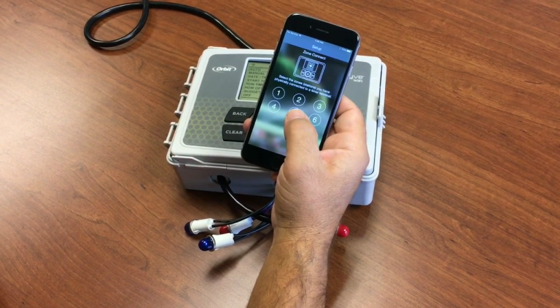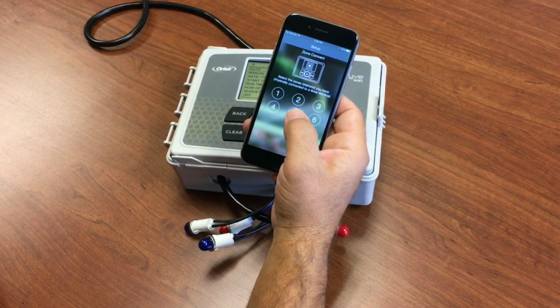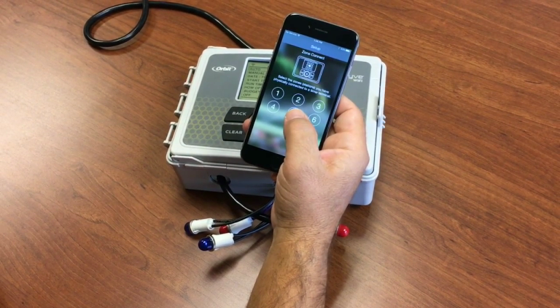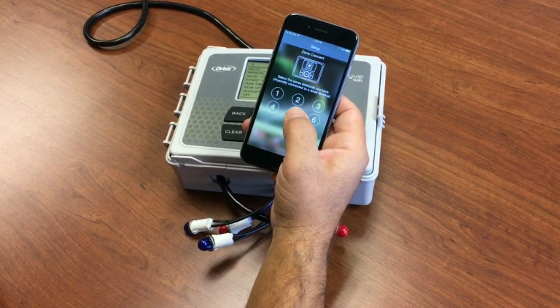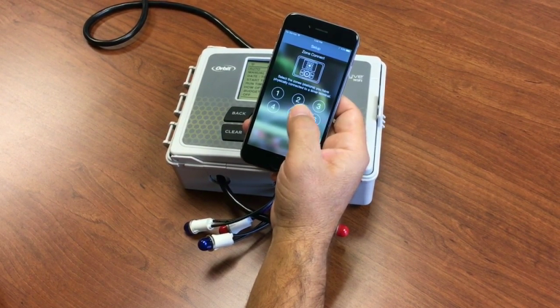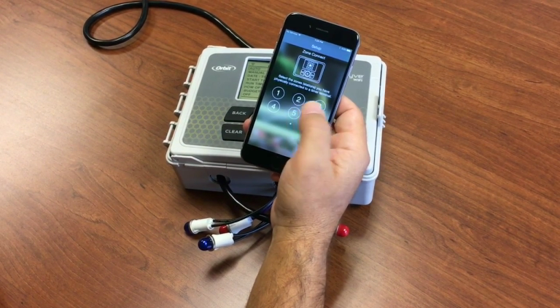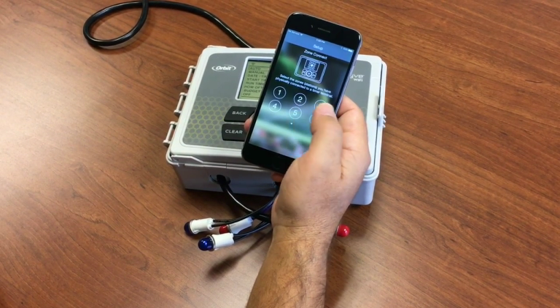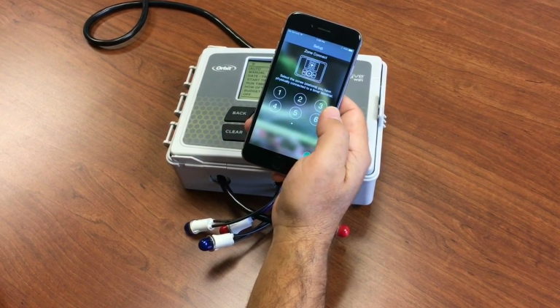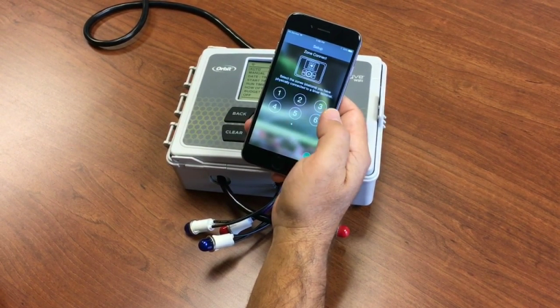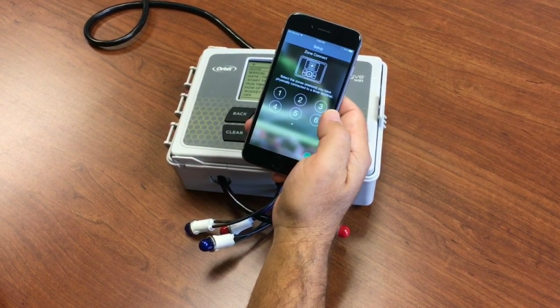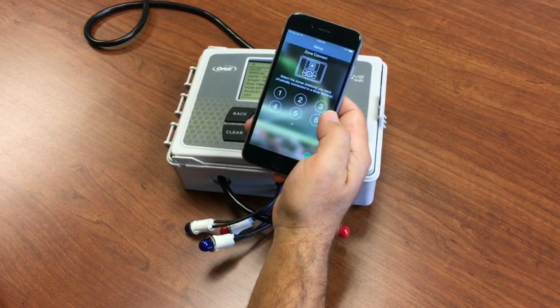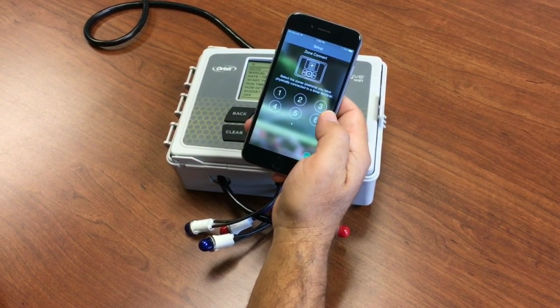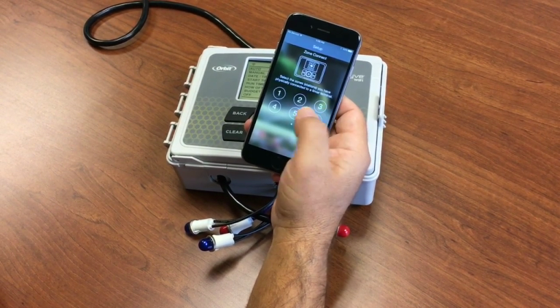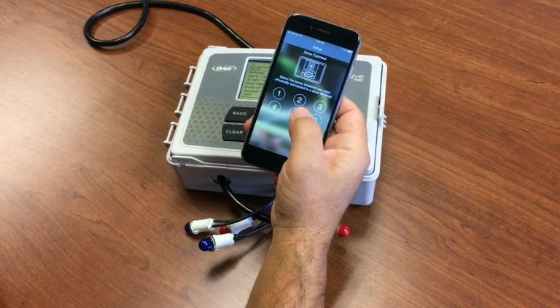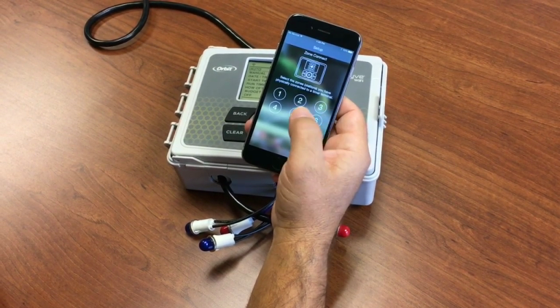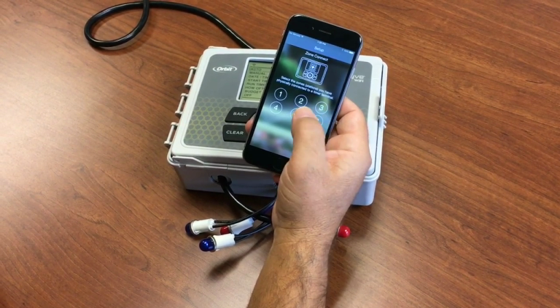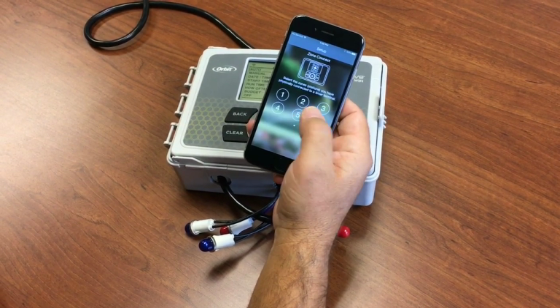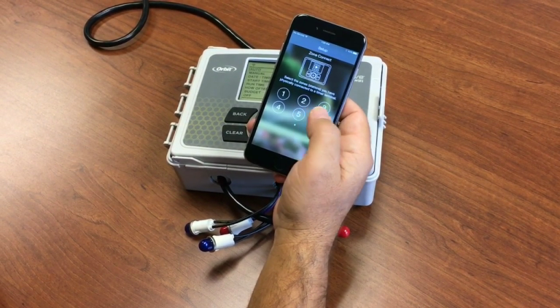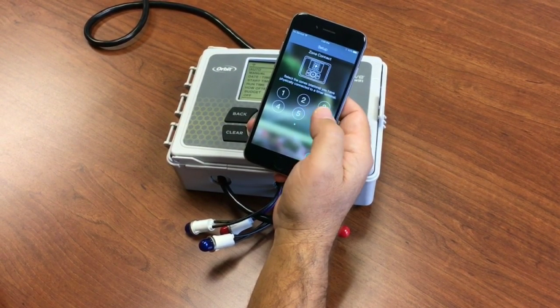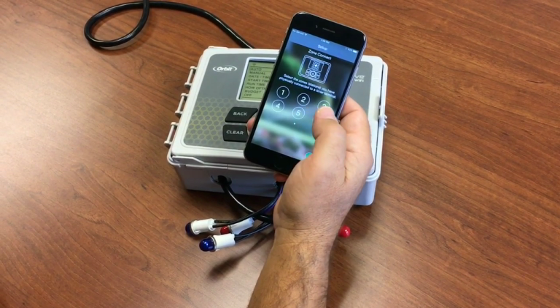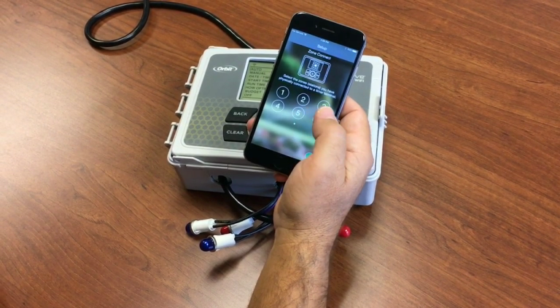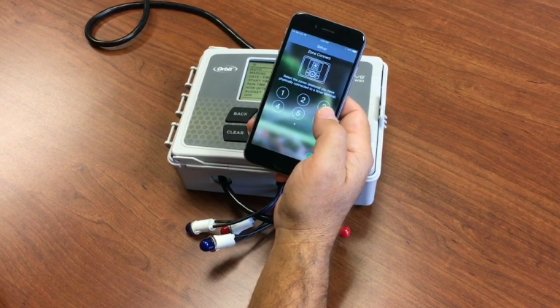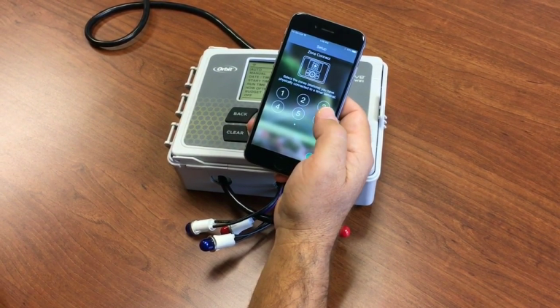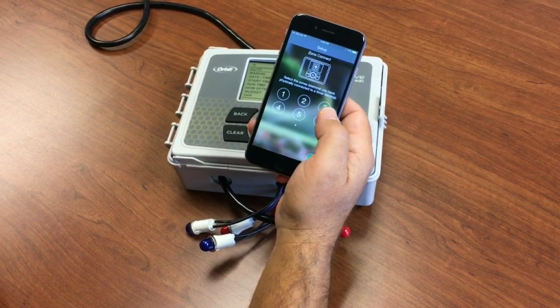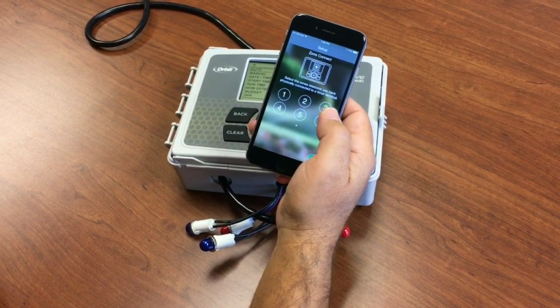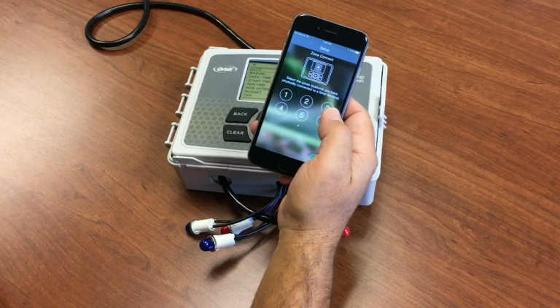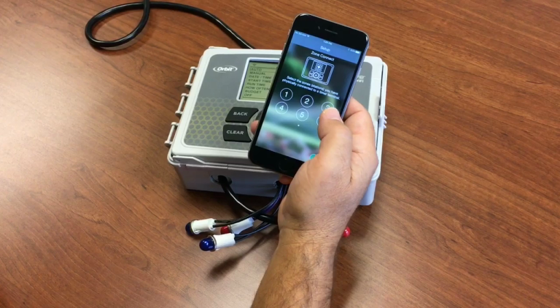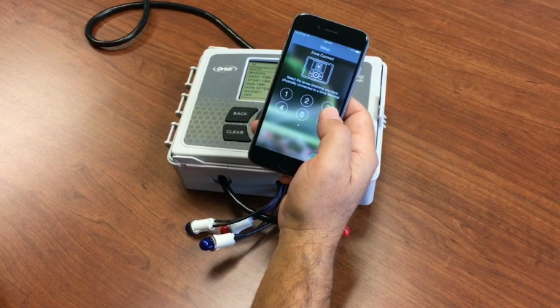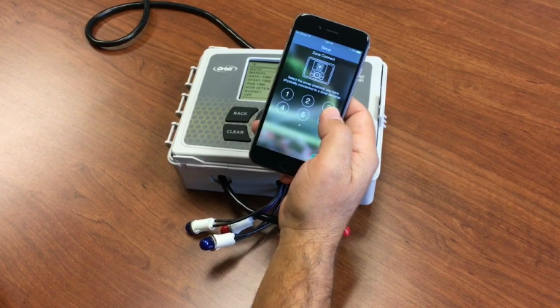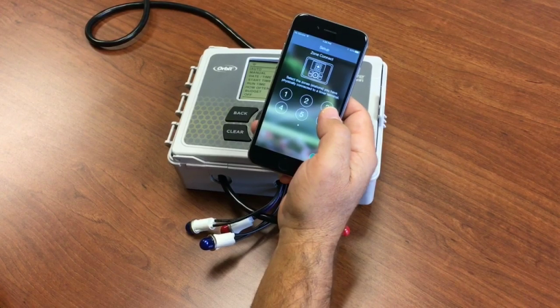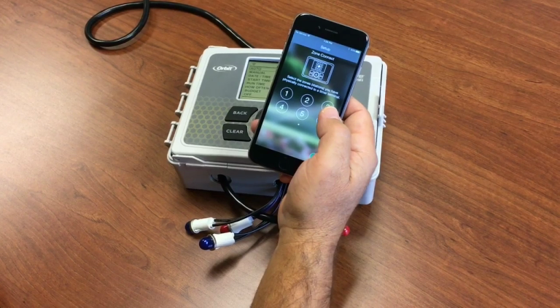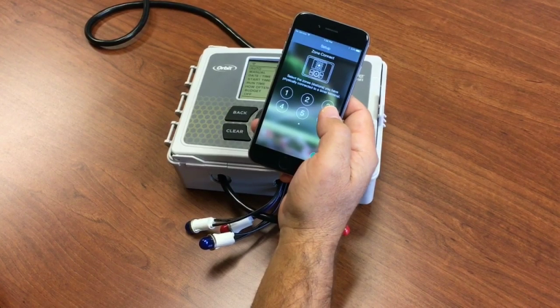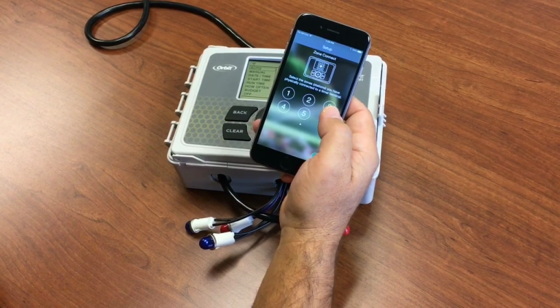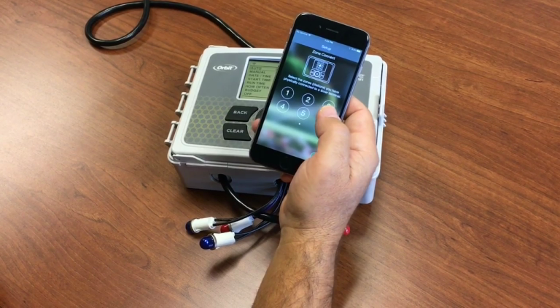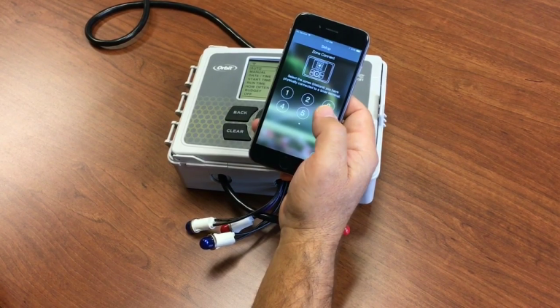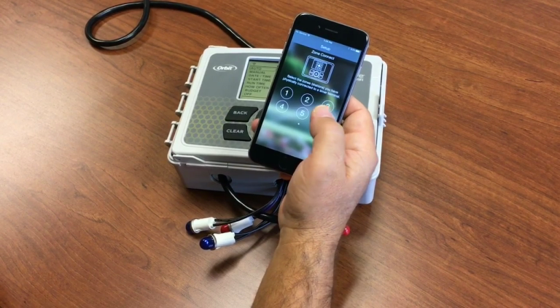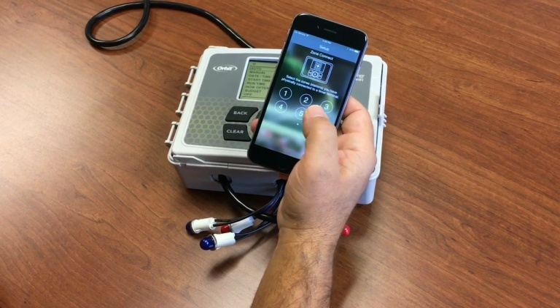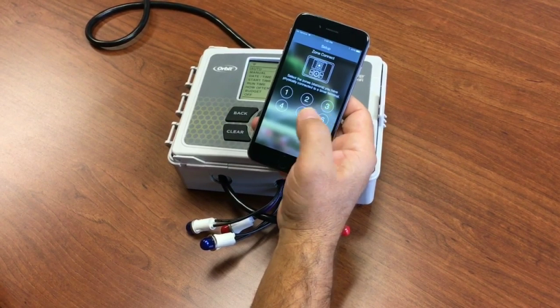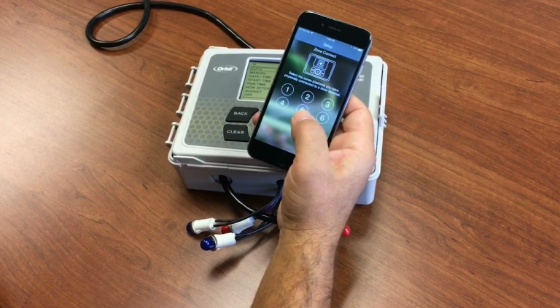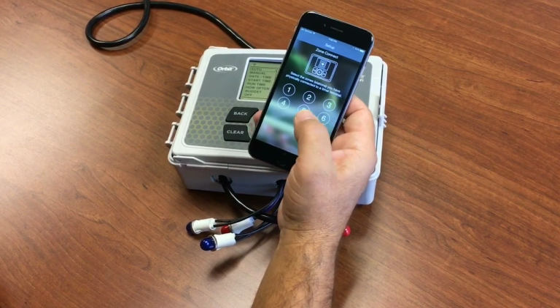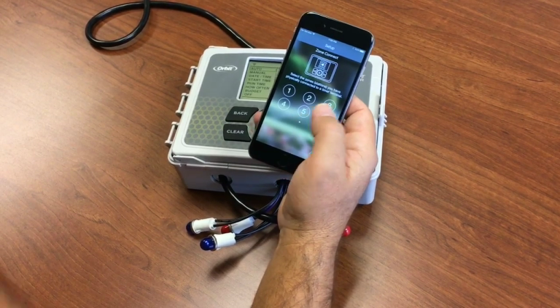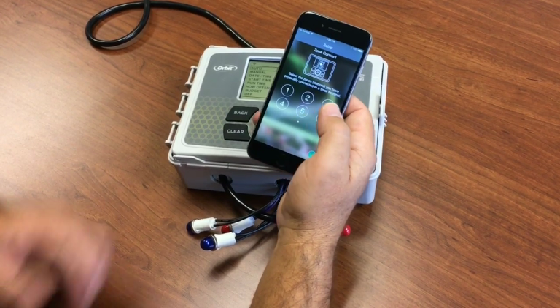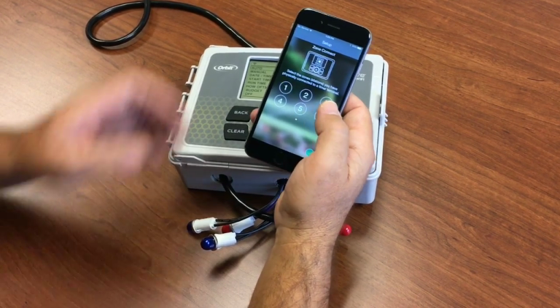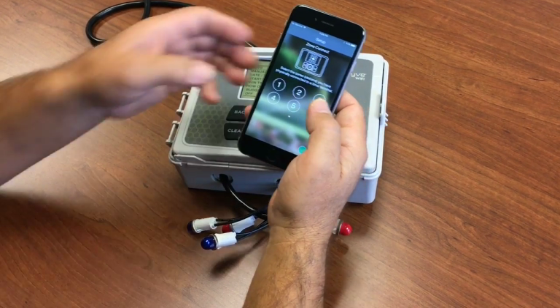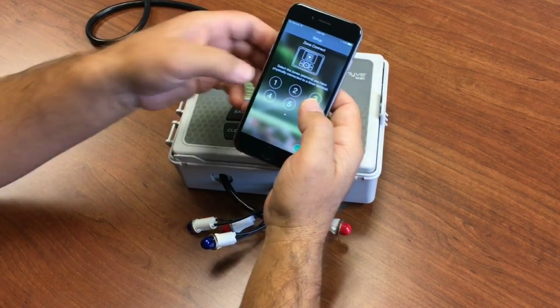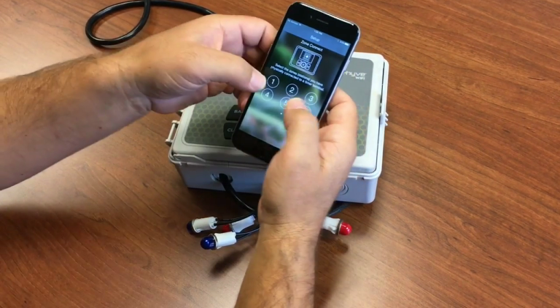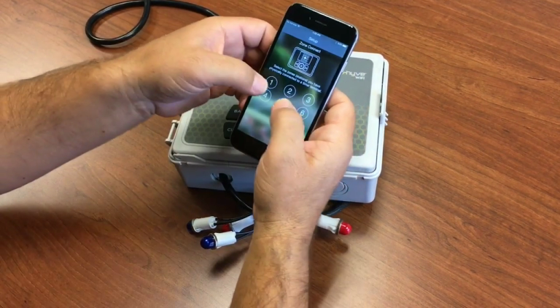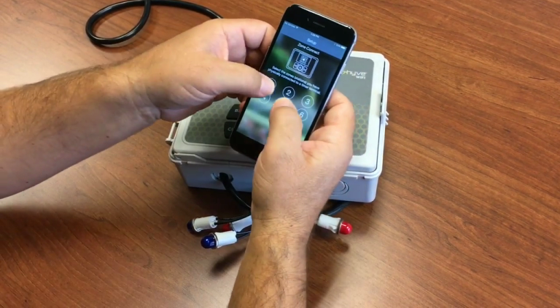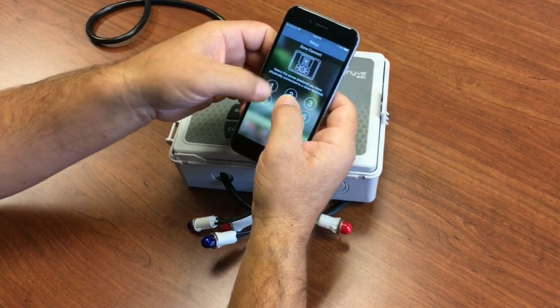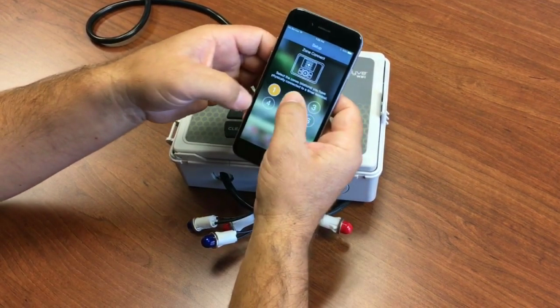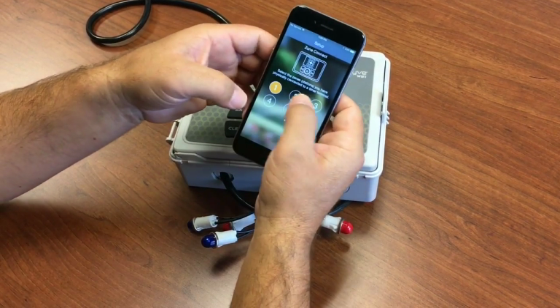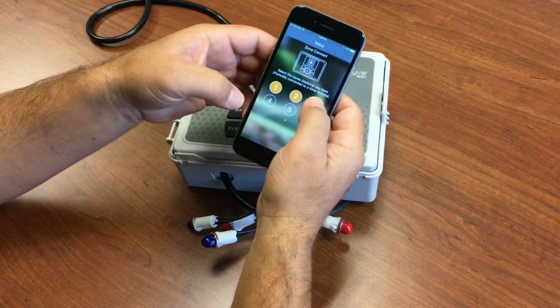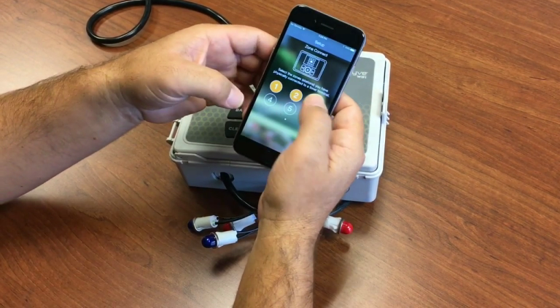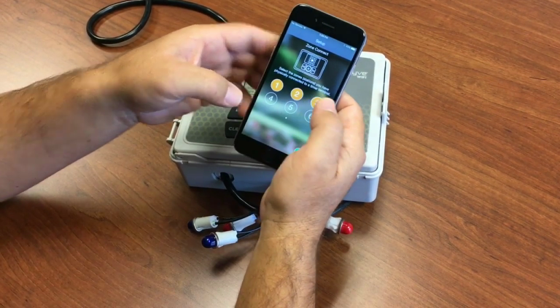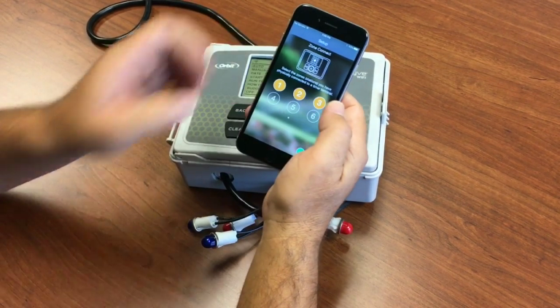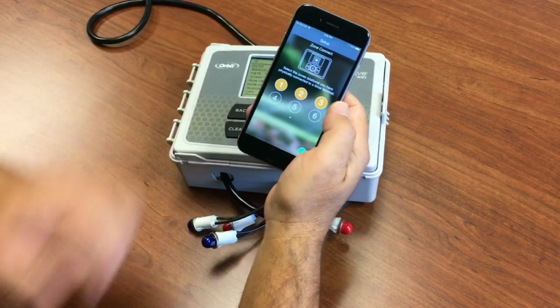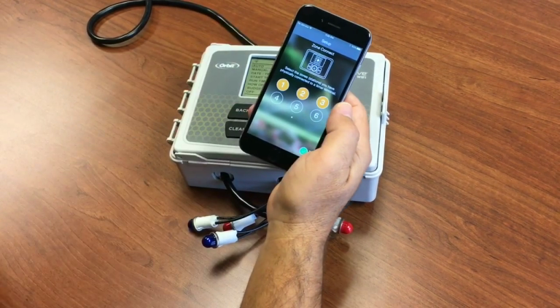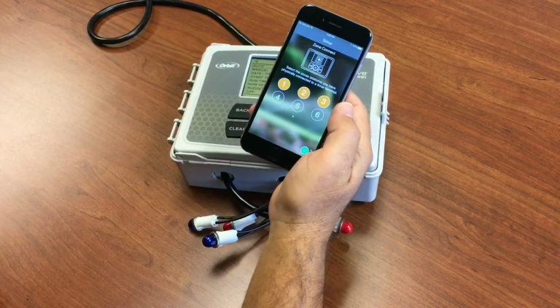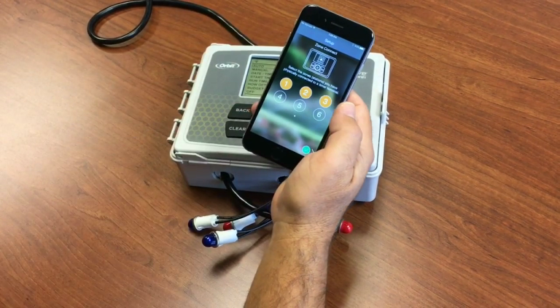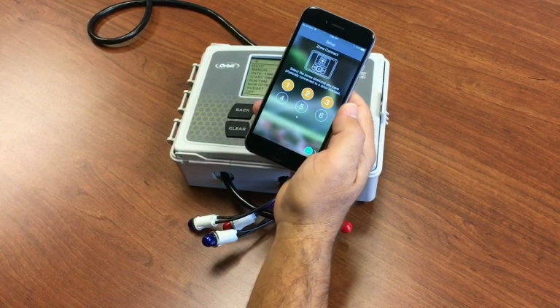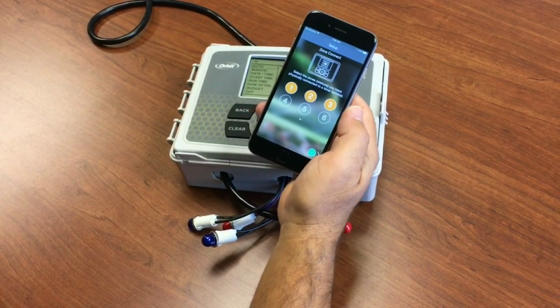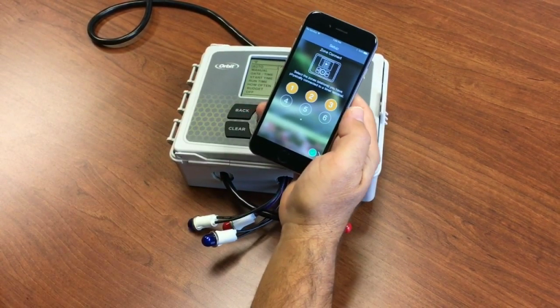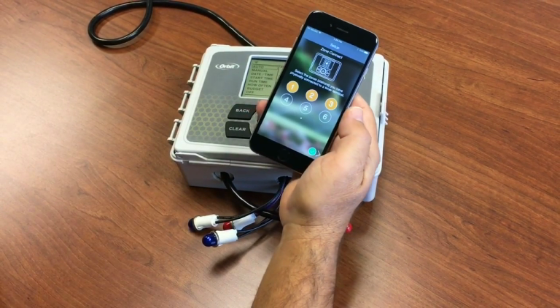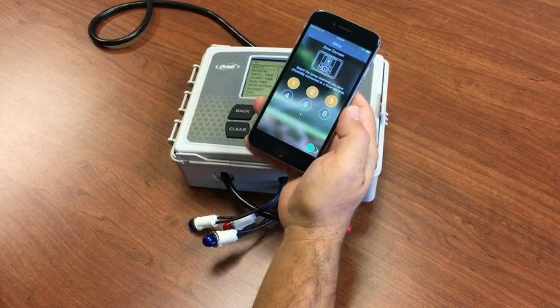Next, we'll decide or choose which zones are going to be active on the timer. We'll go ahead with the first three for now.